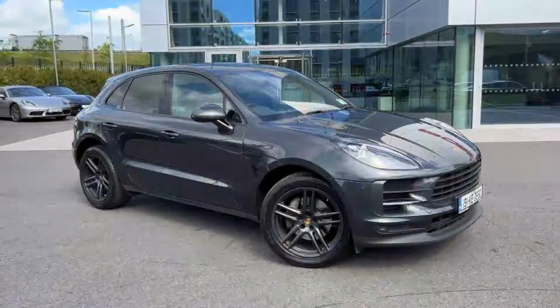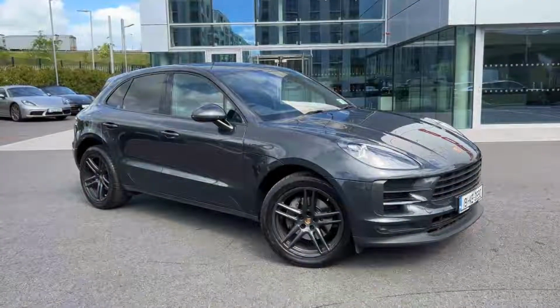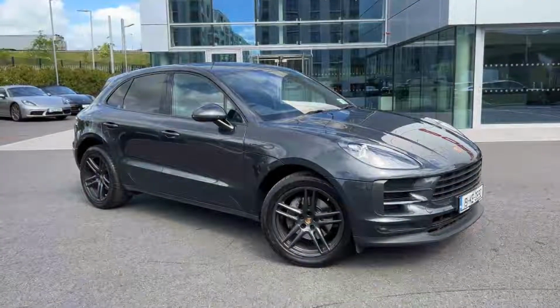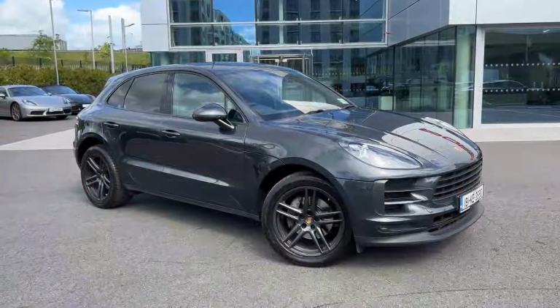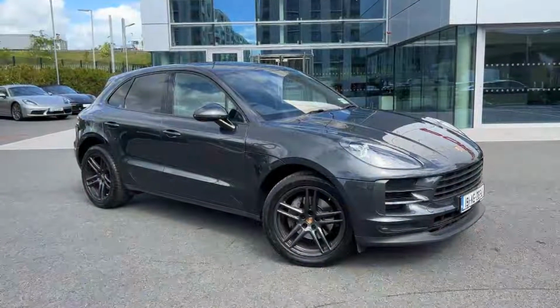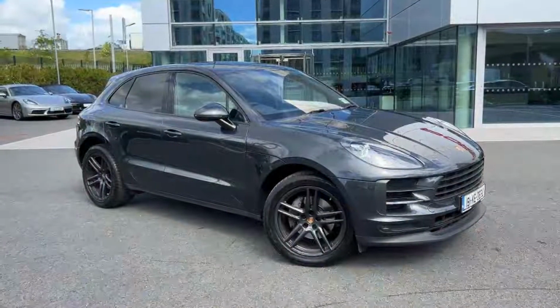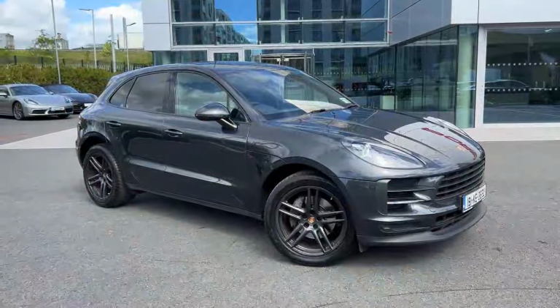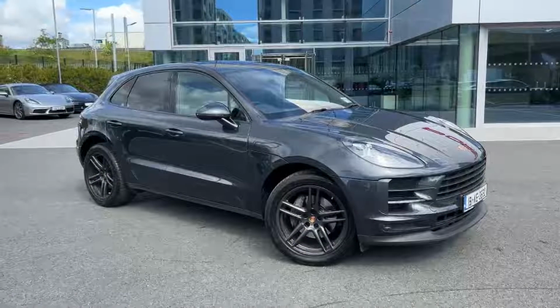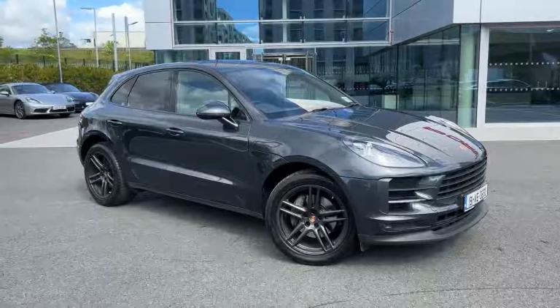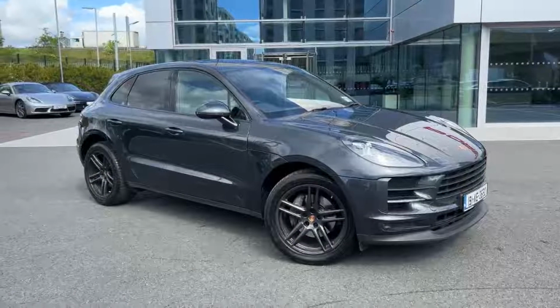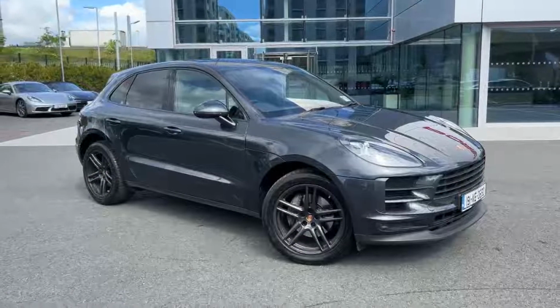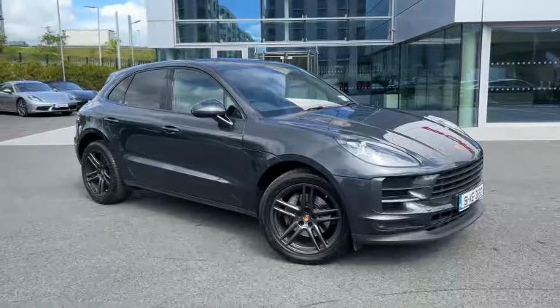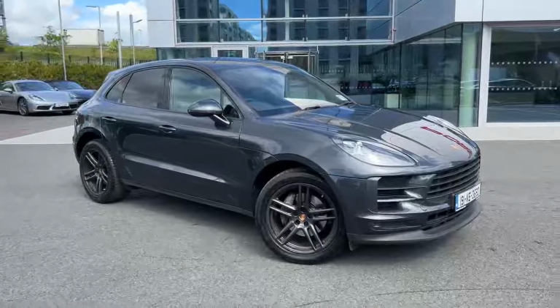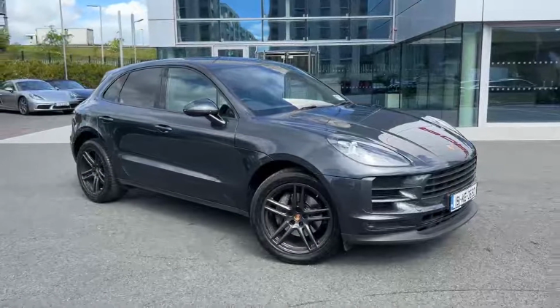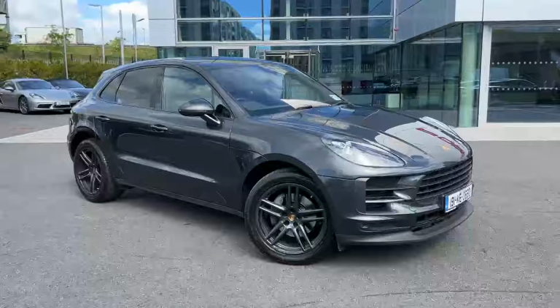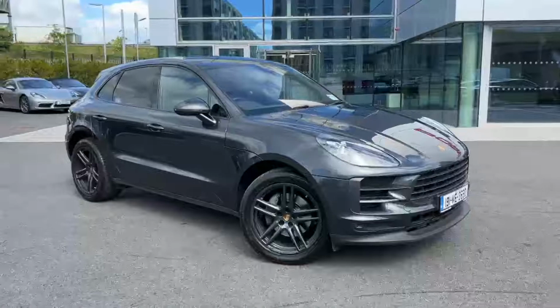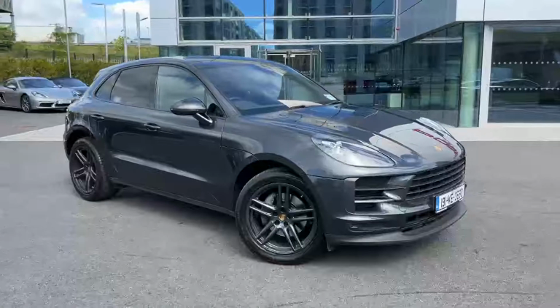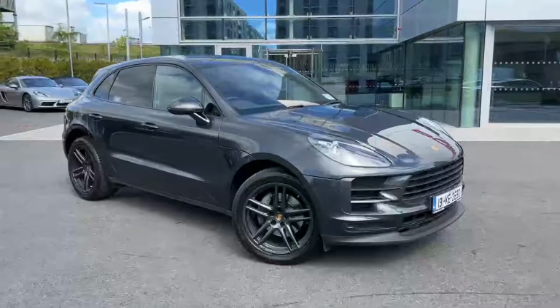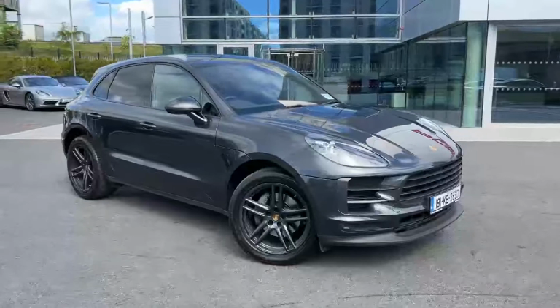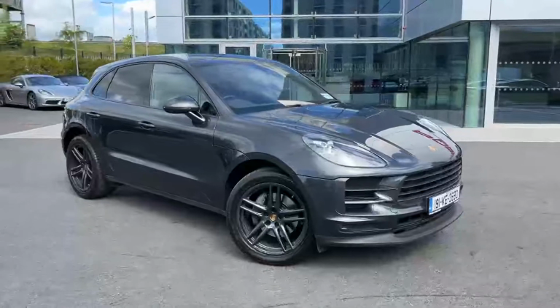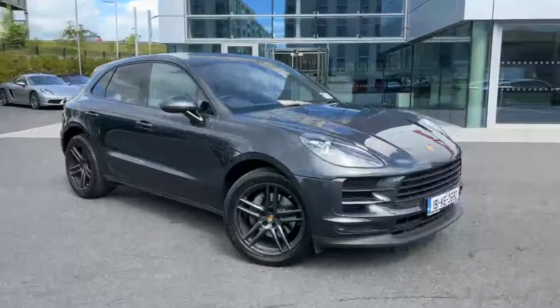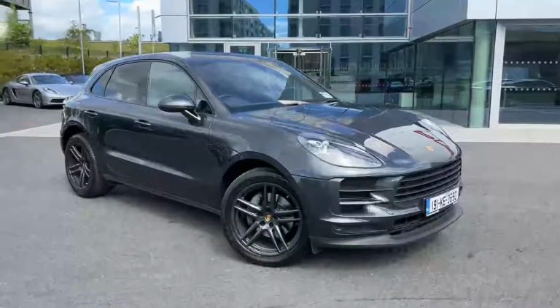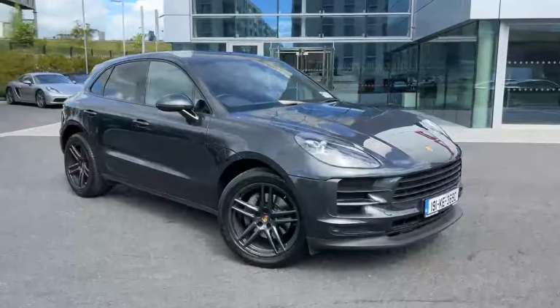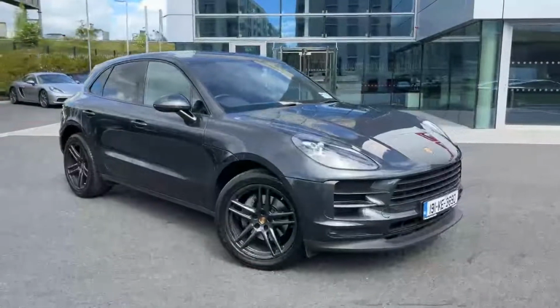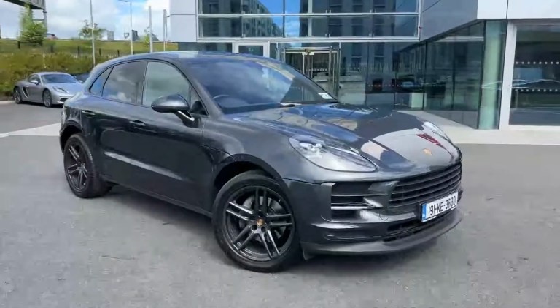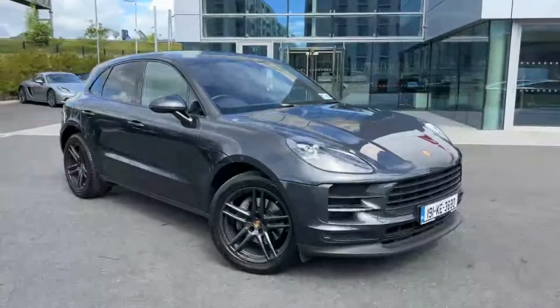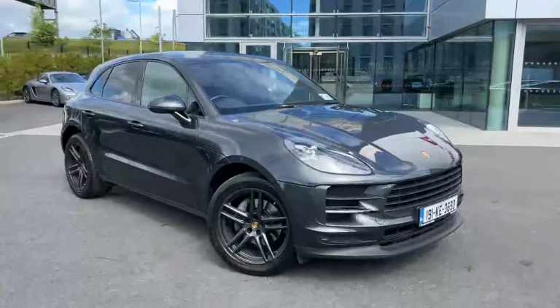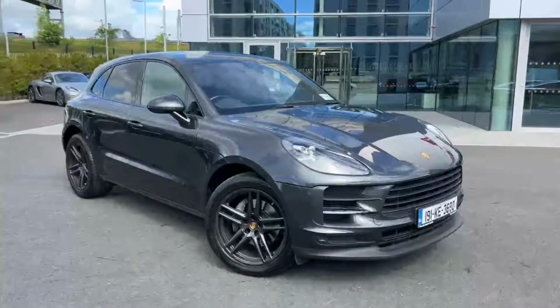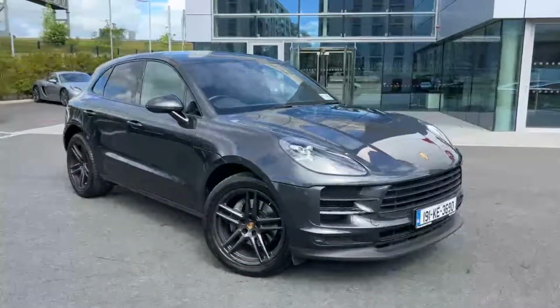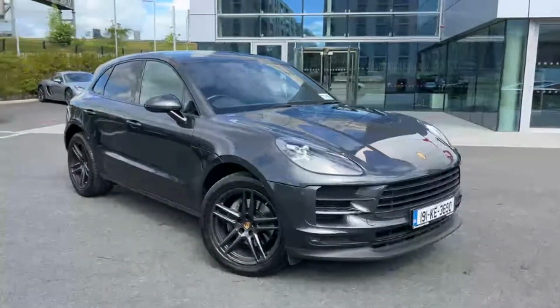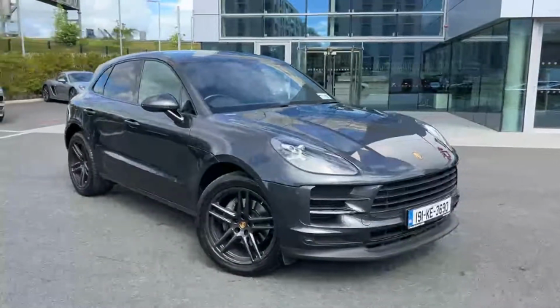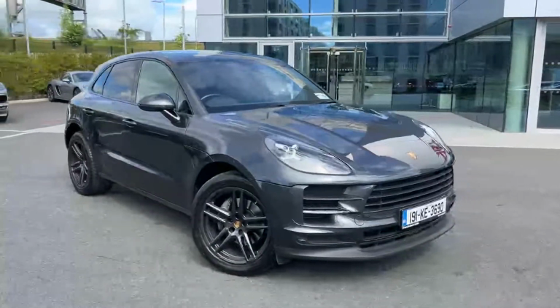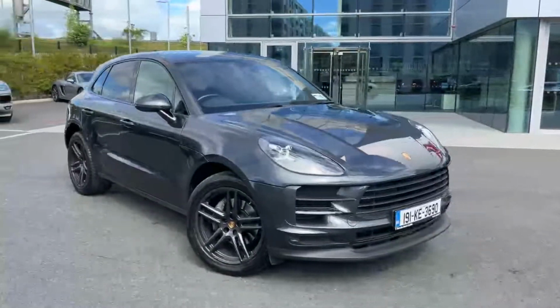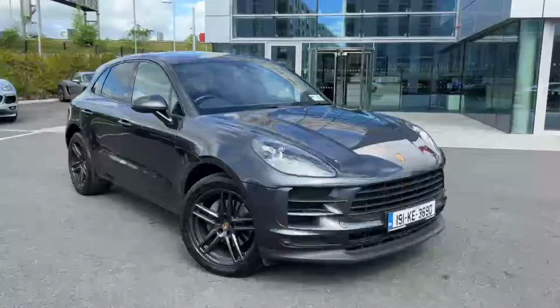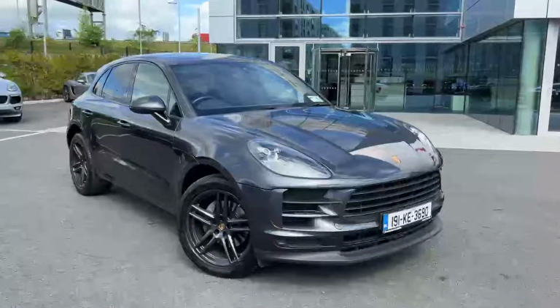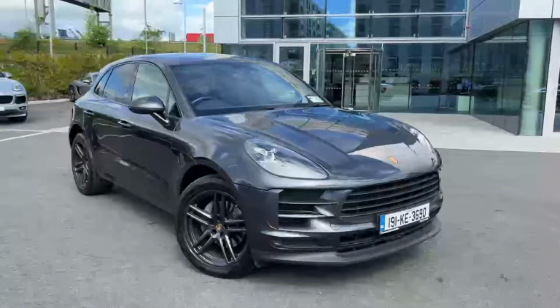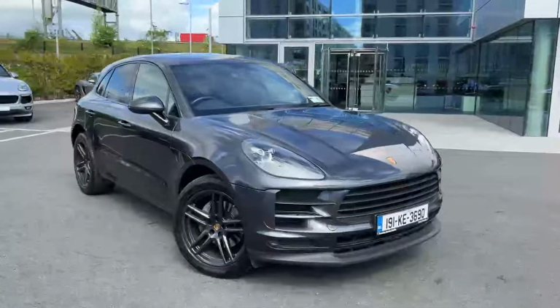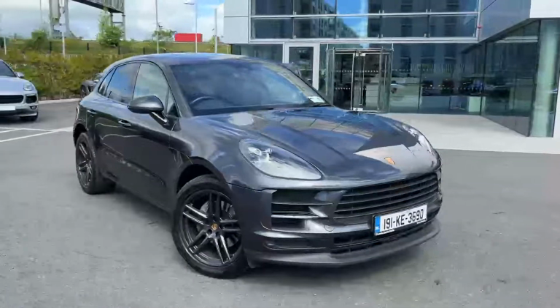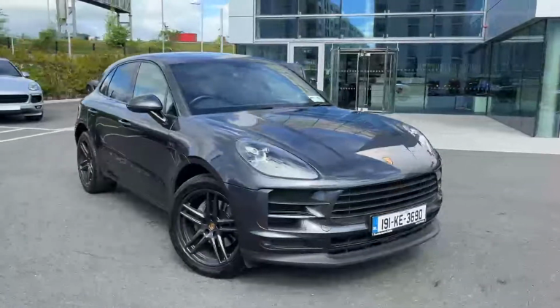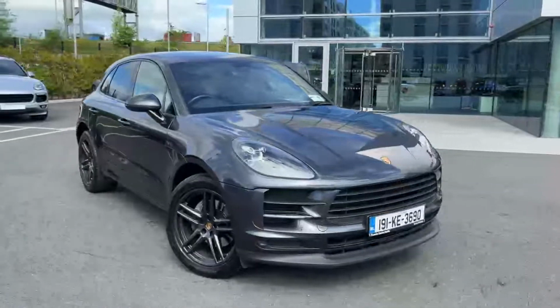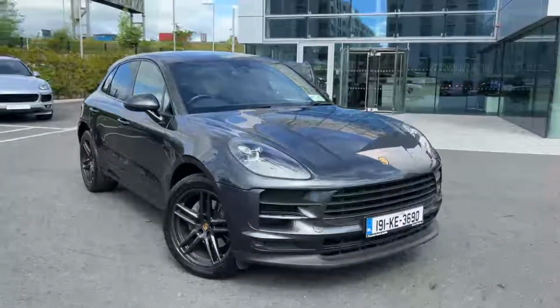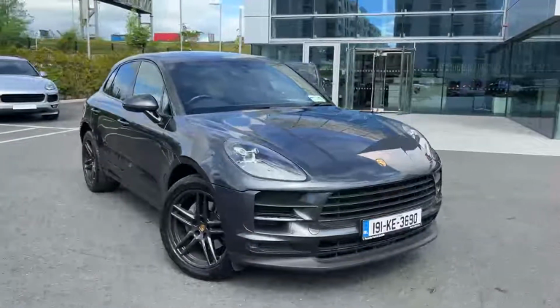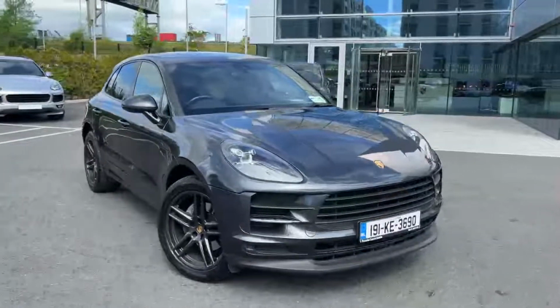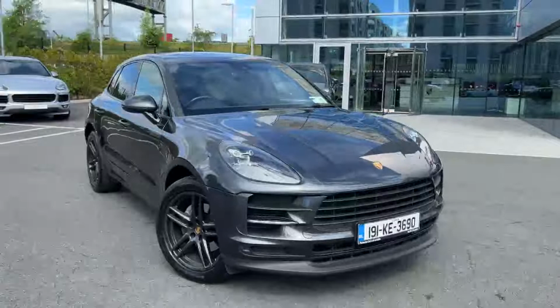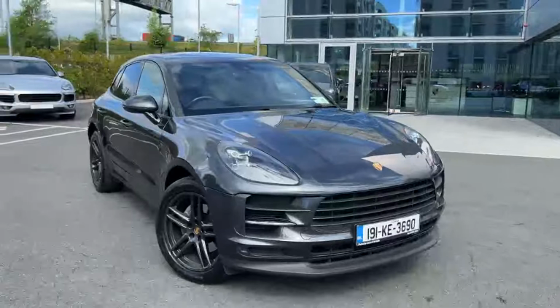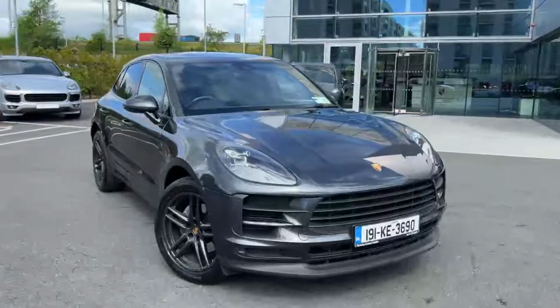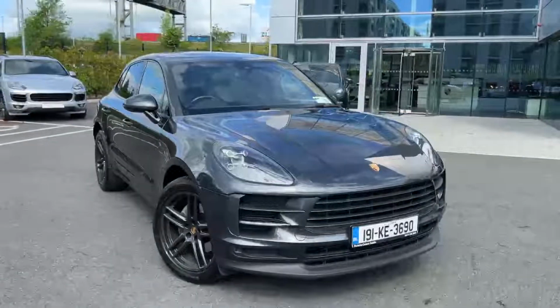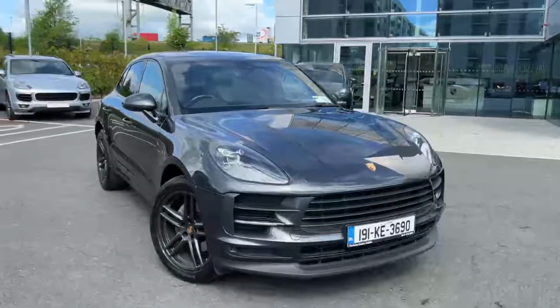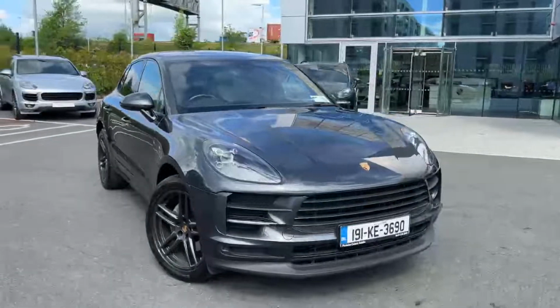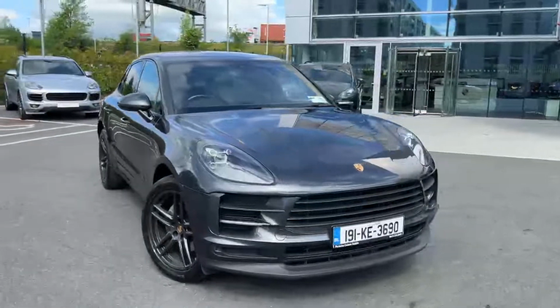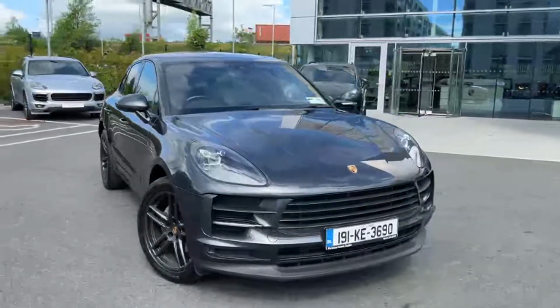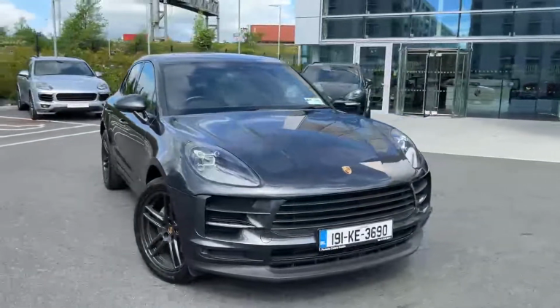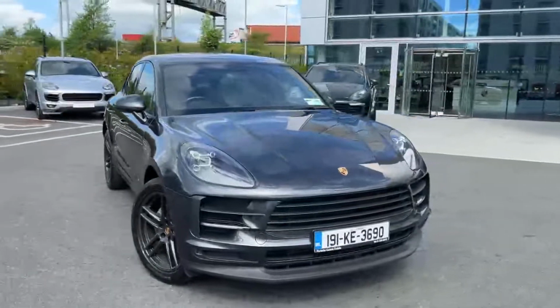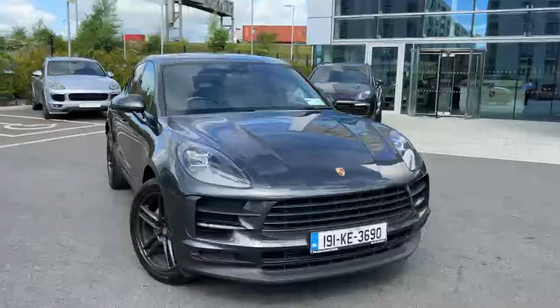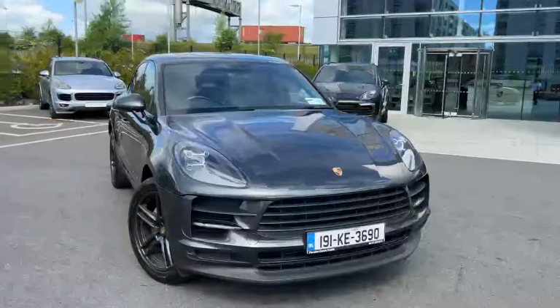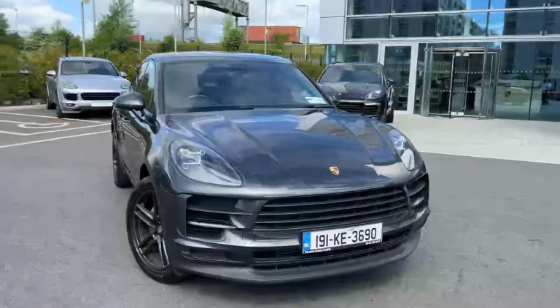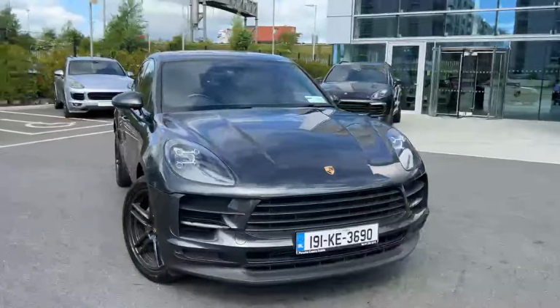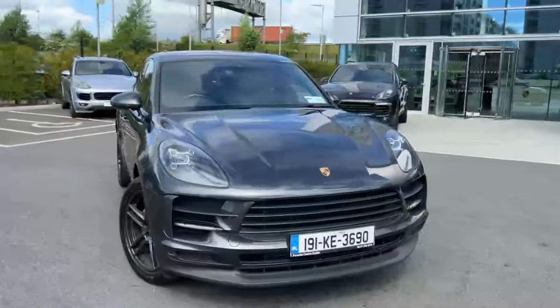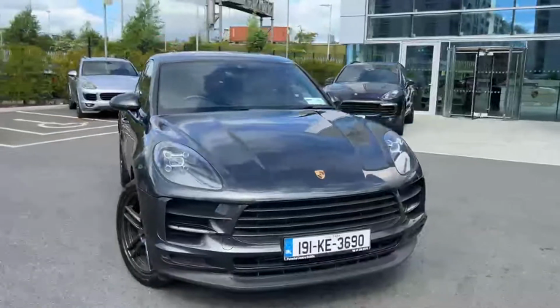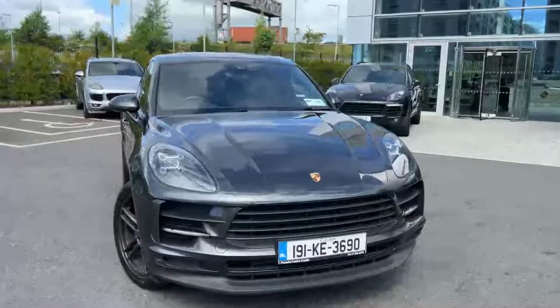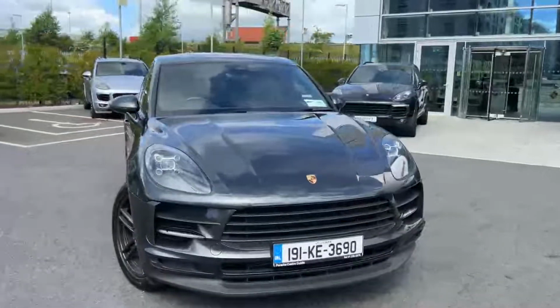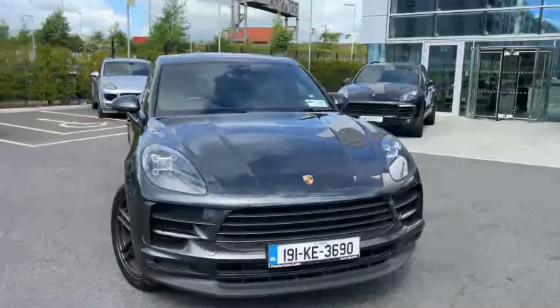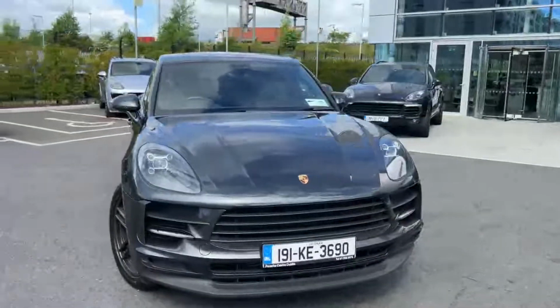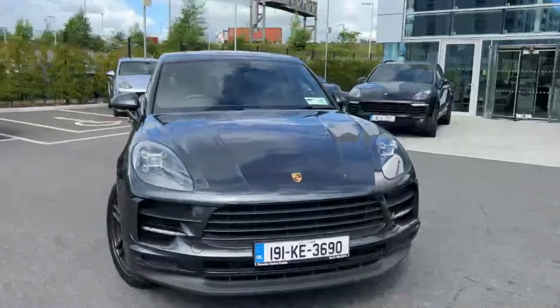Hi all, Joe here from the Port Centre Dublin. Today we have this 2019 Macan finished in Volcano Grey.